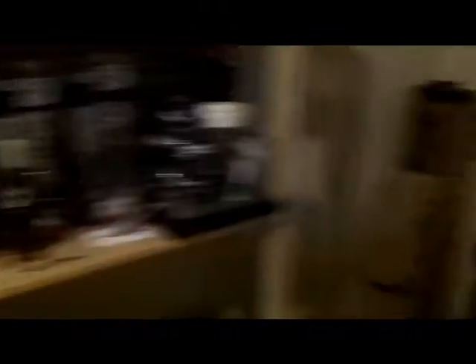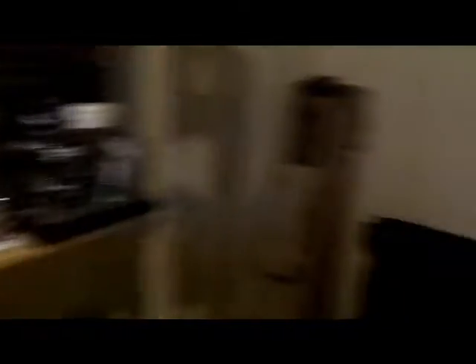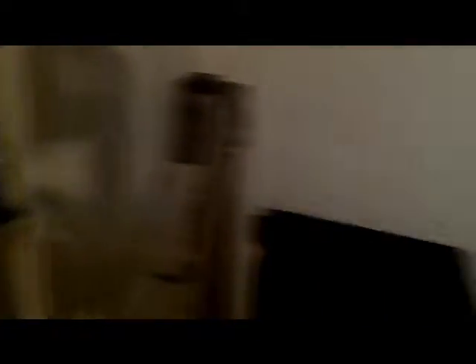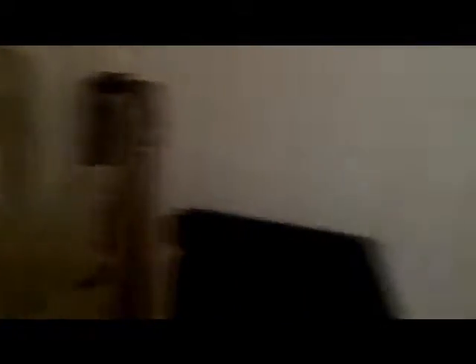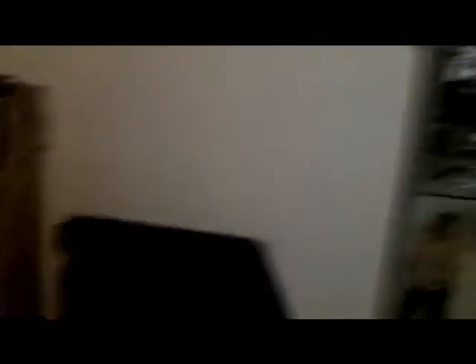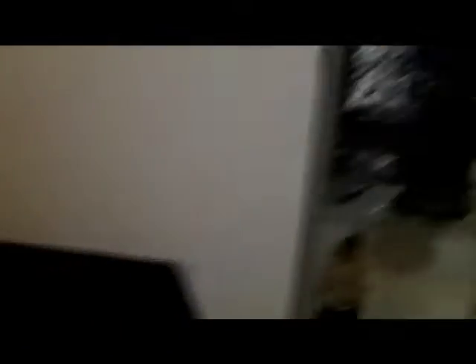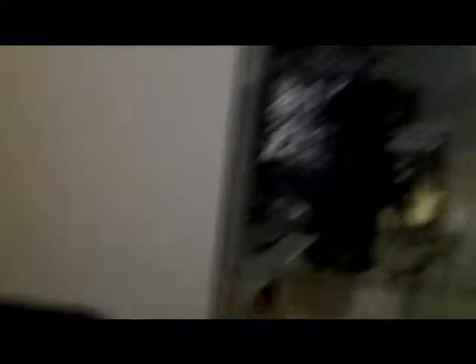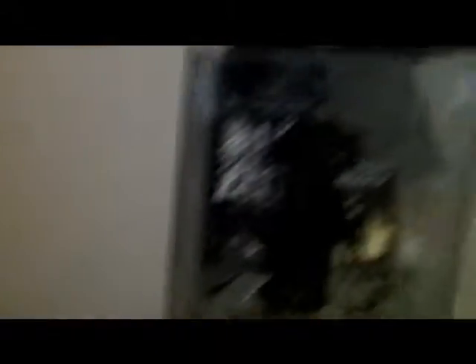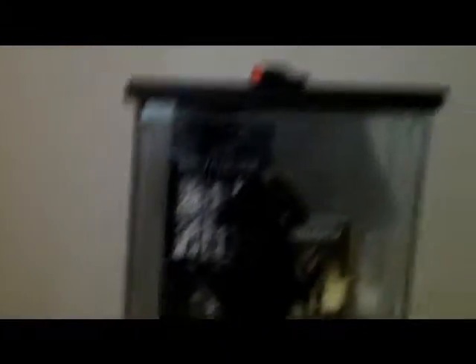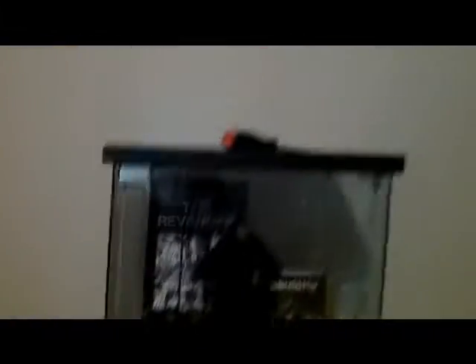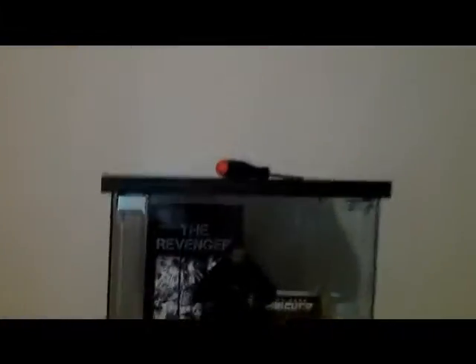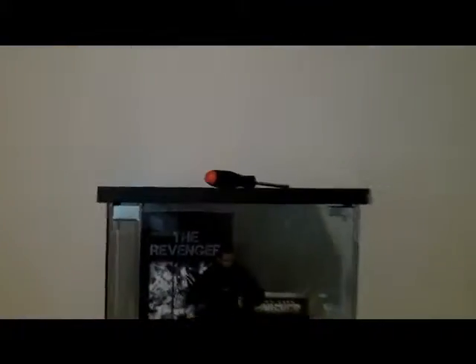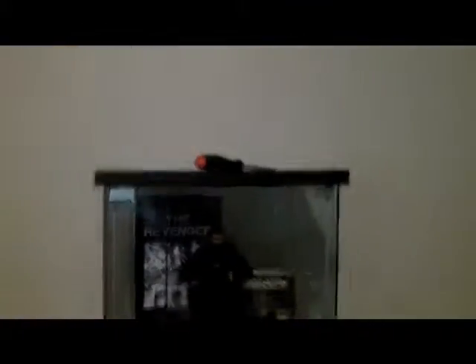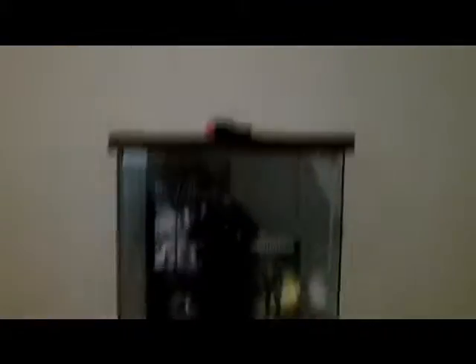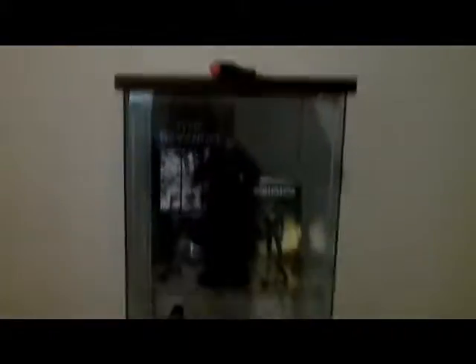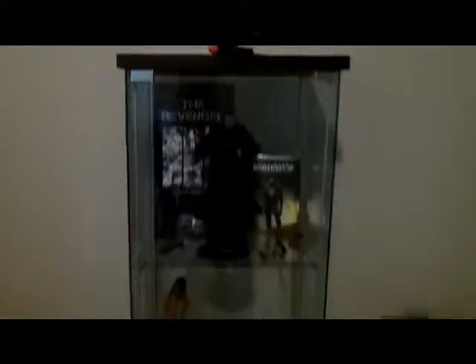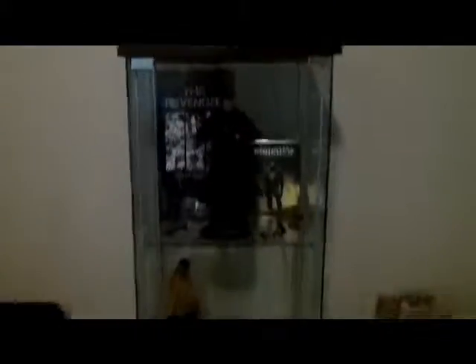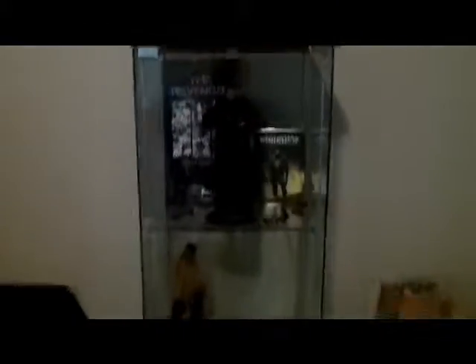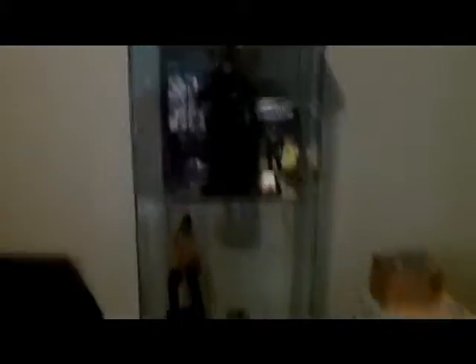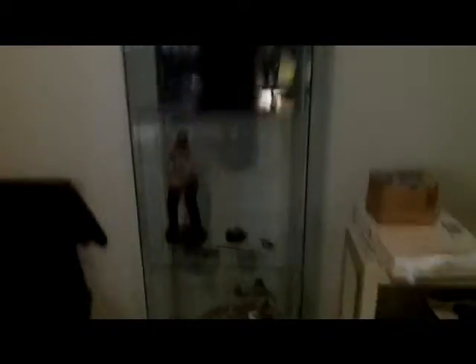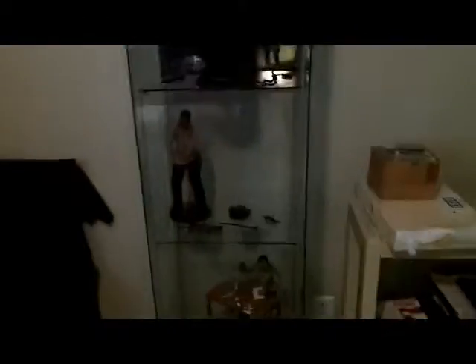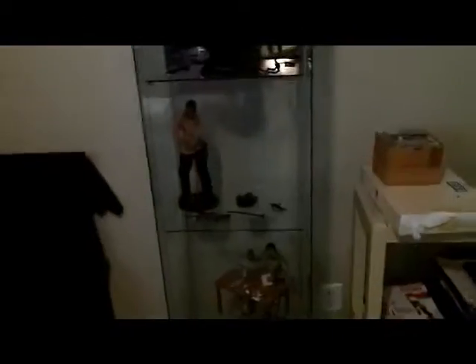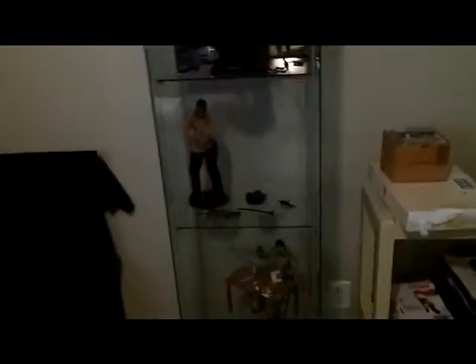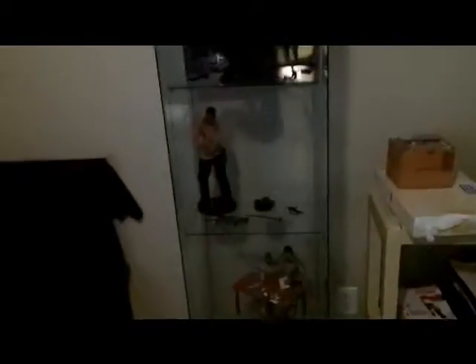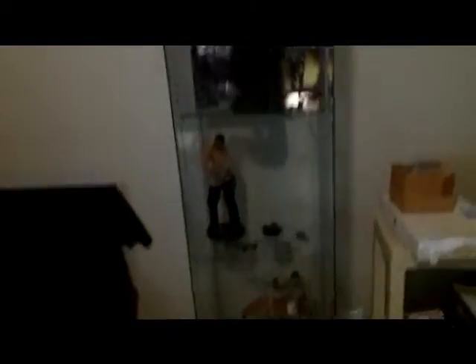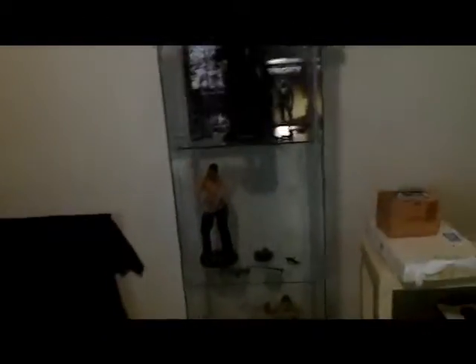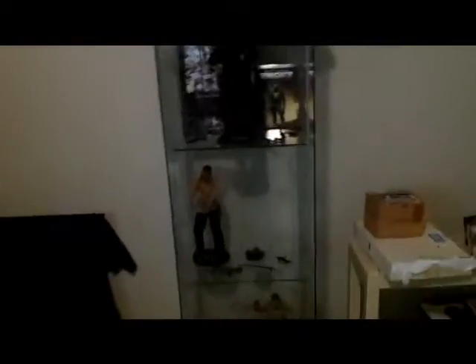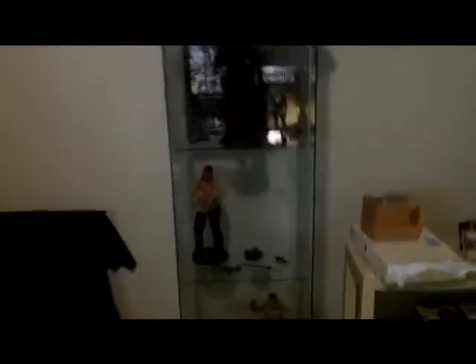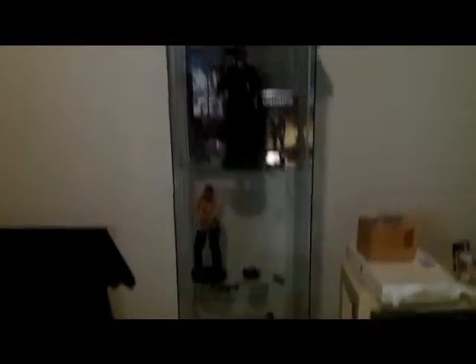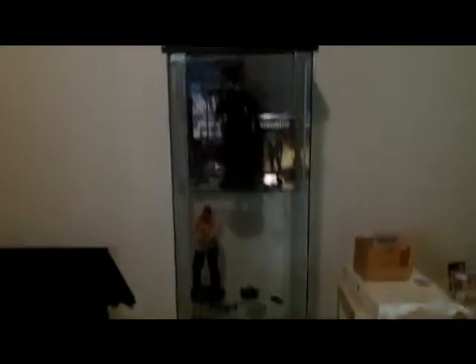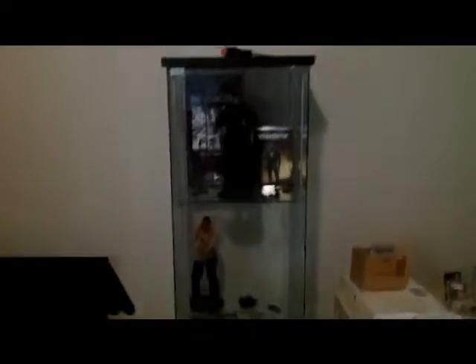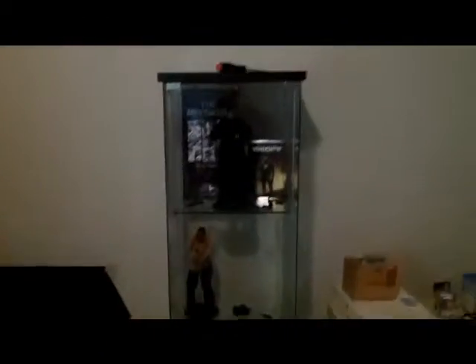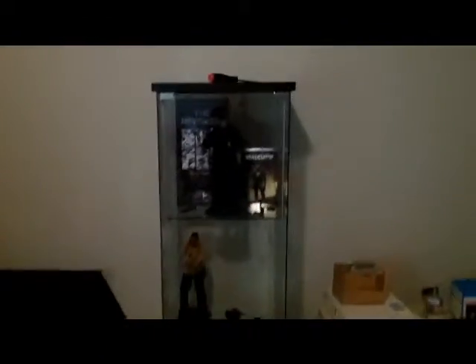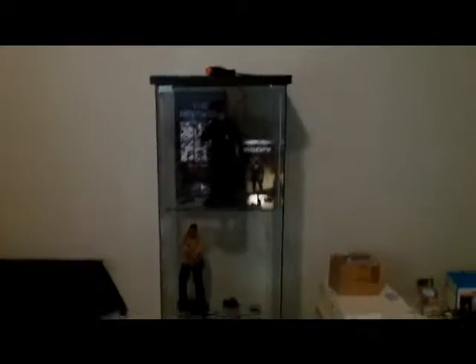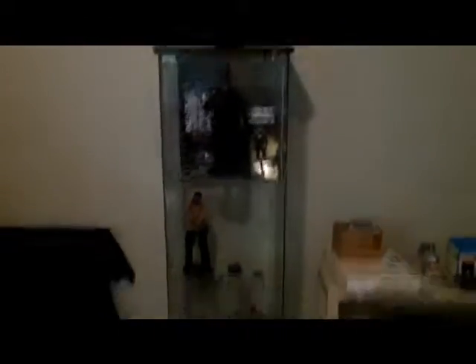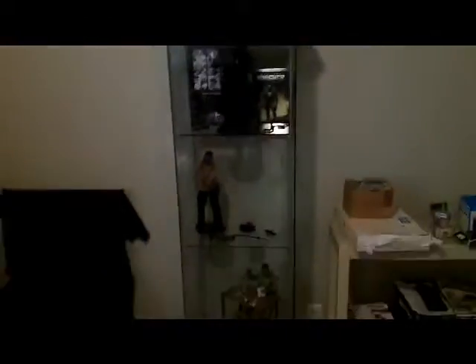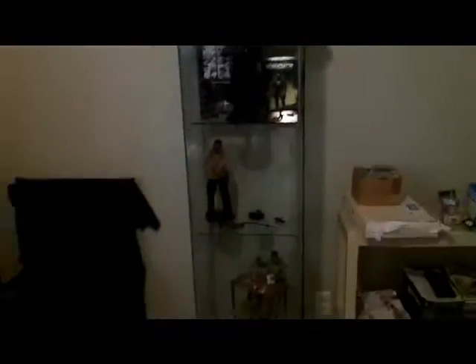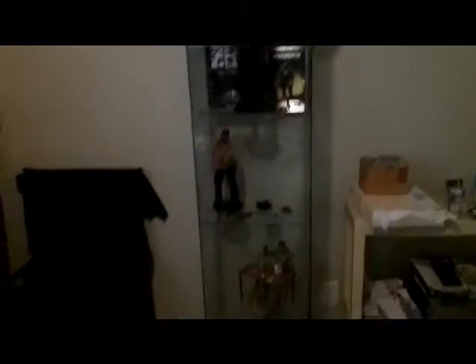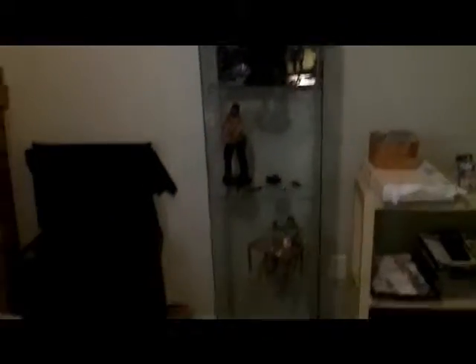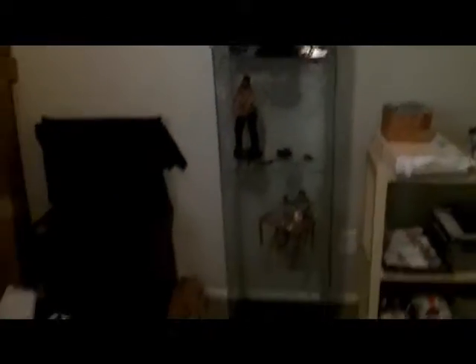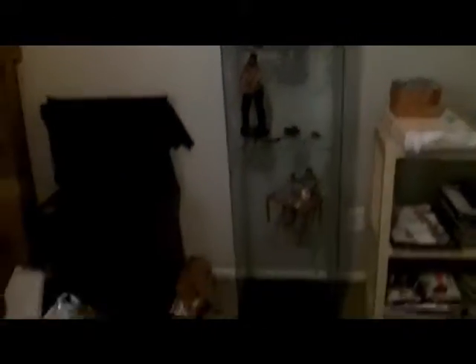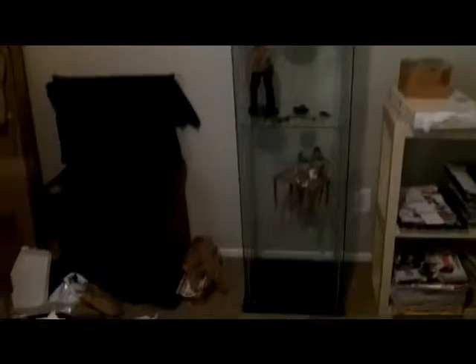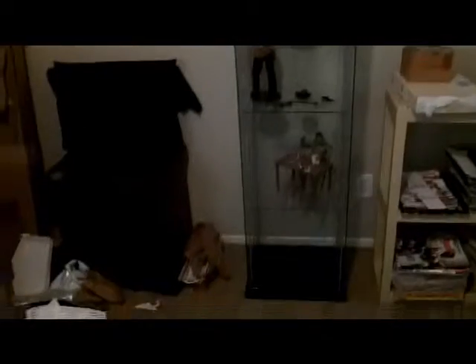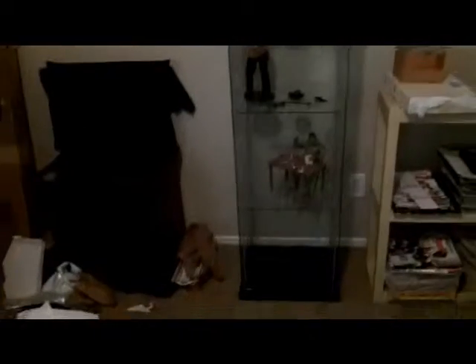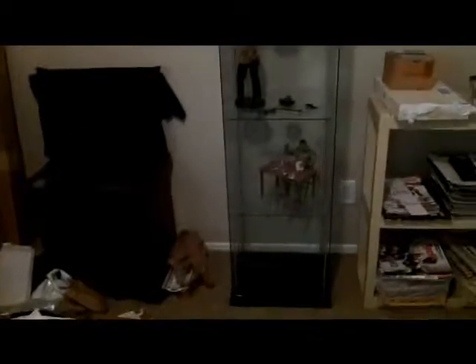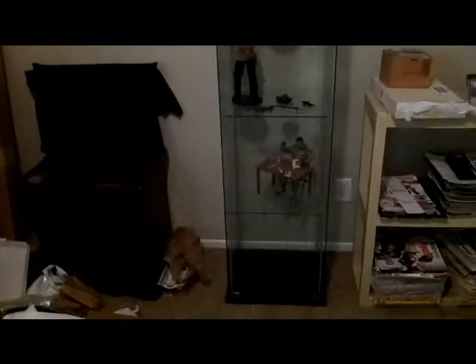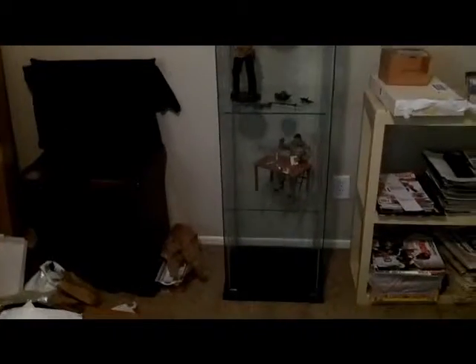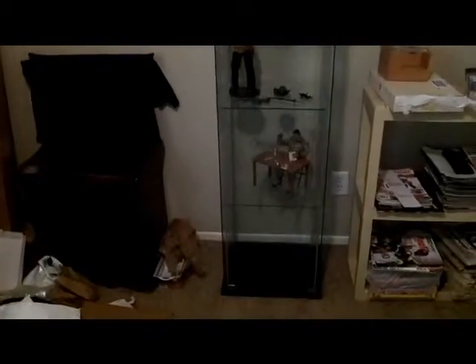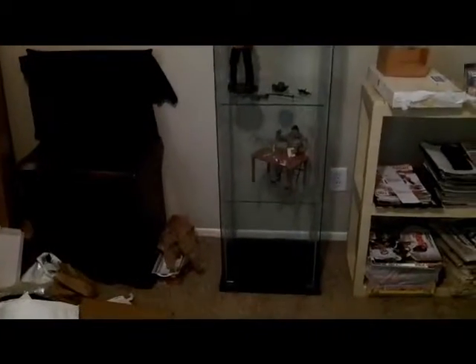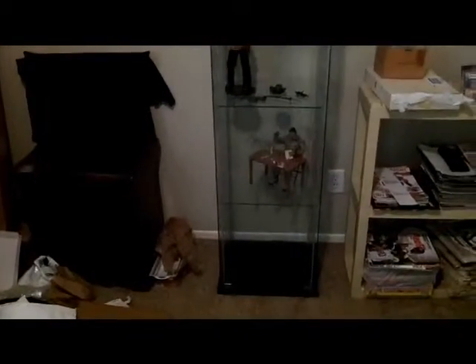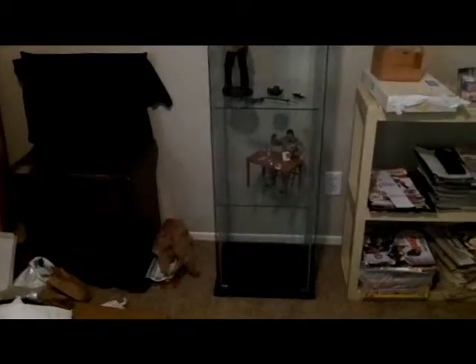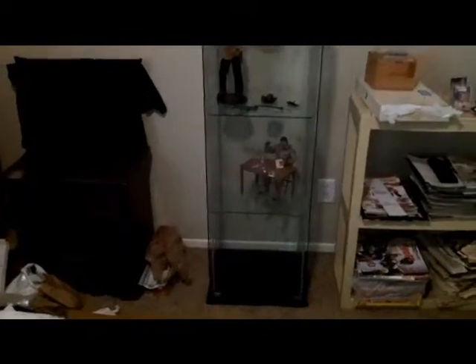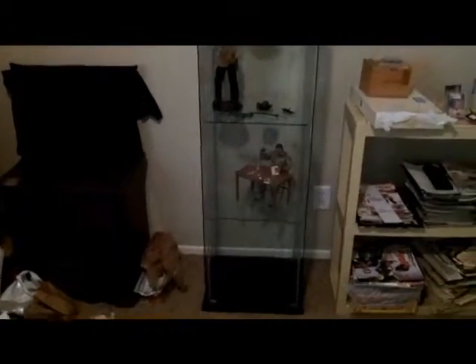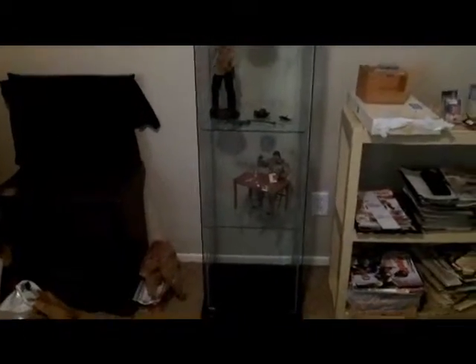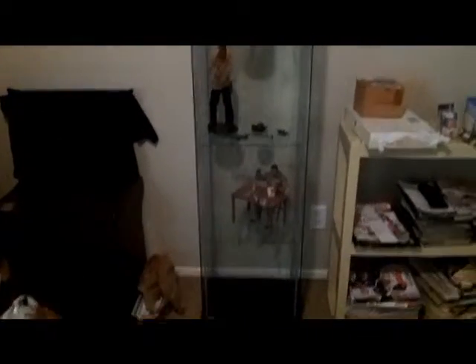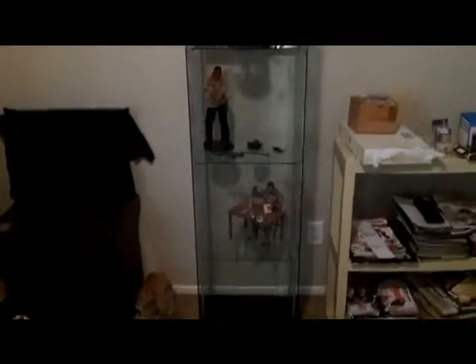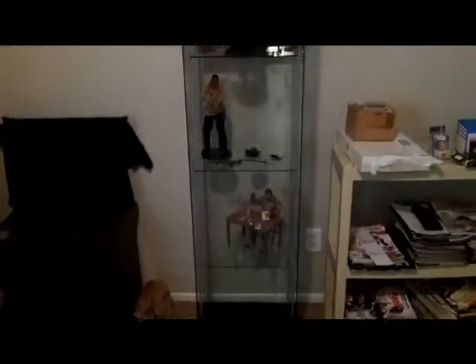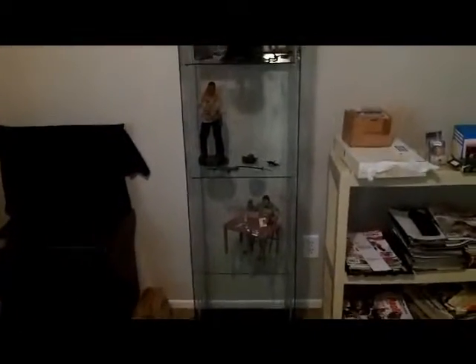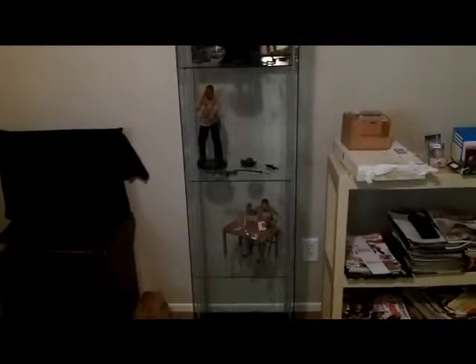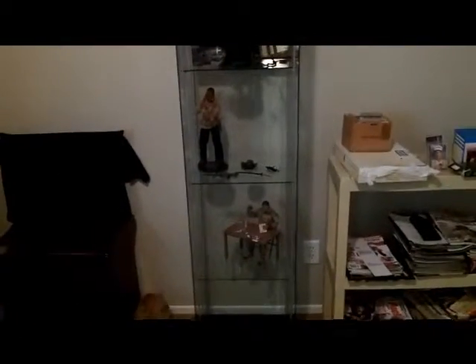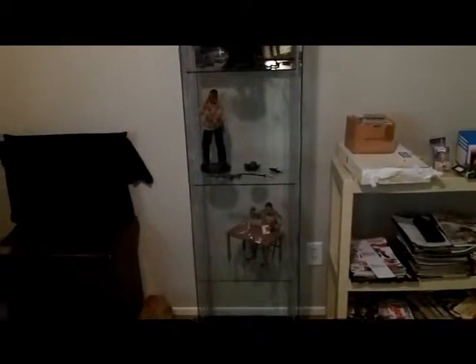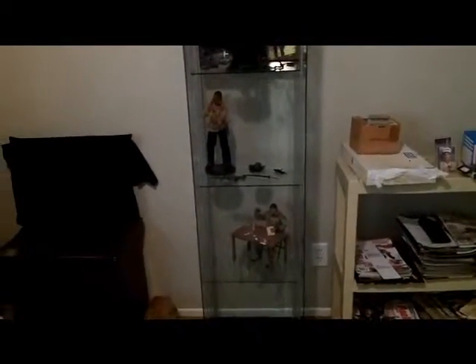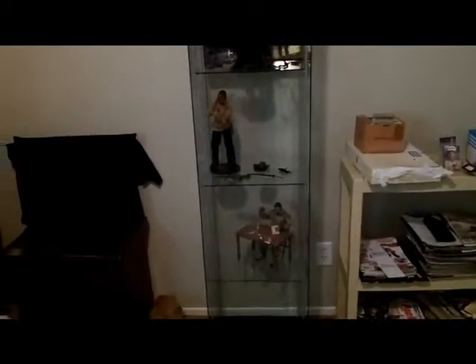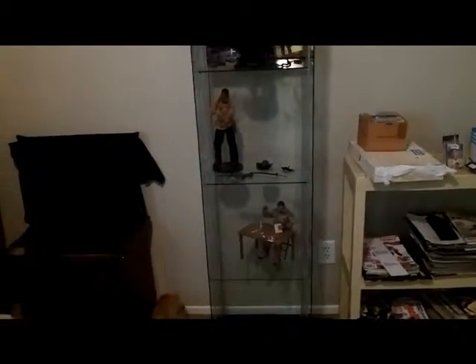Alright, this is brand new. Talk to you guys later. See you guys later, bye.